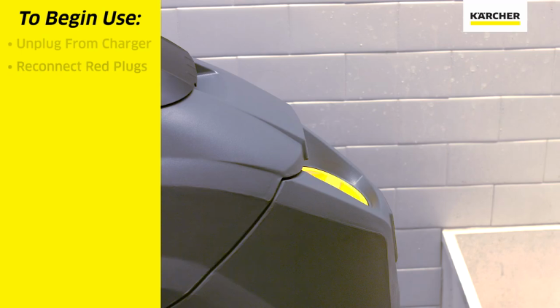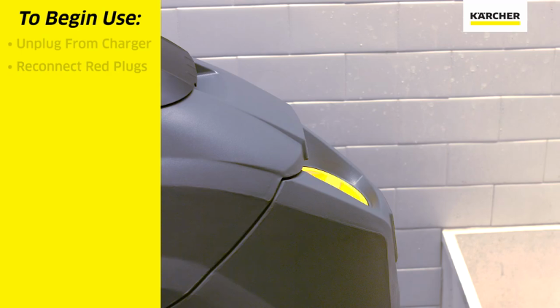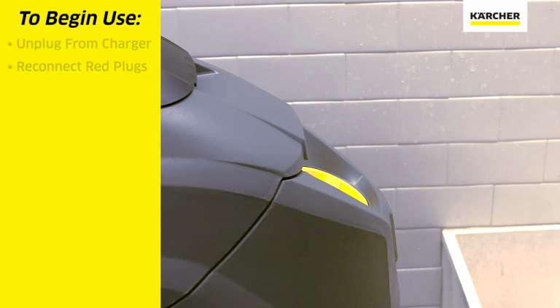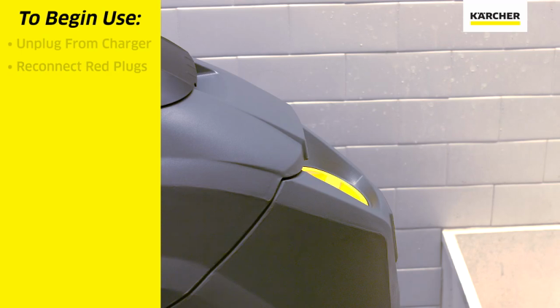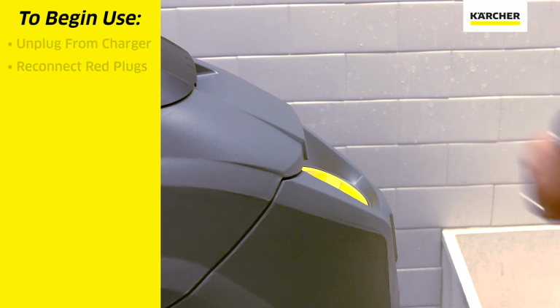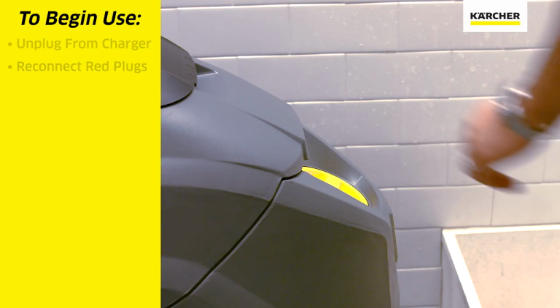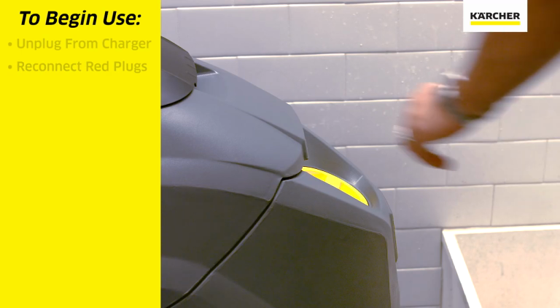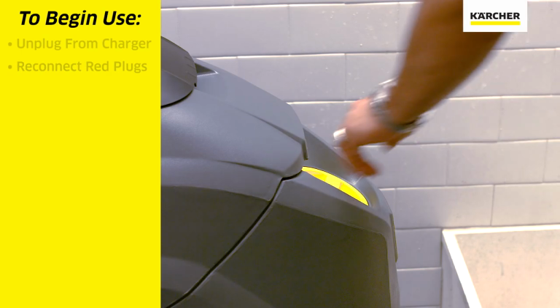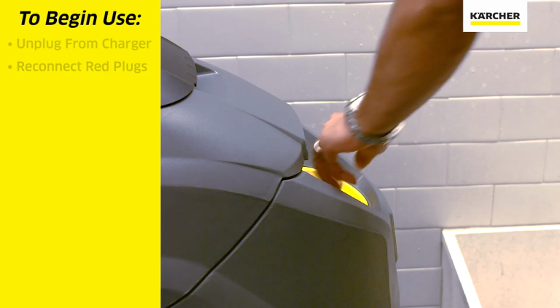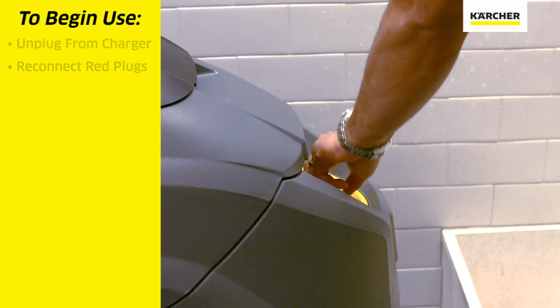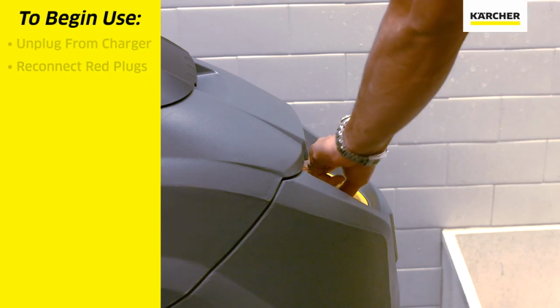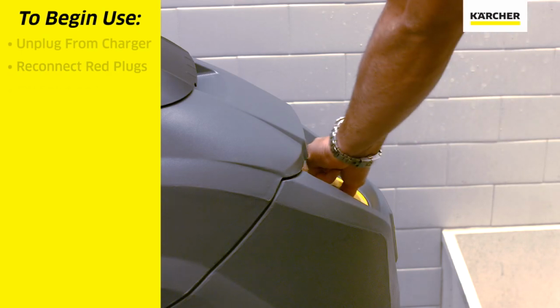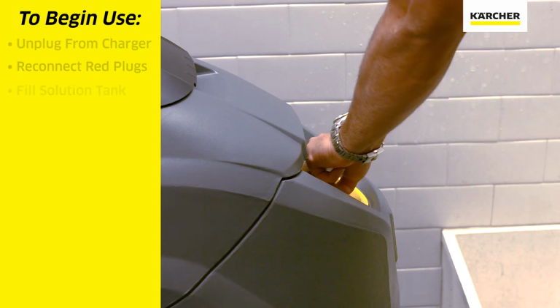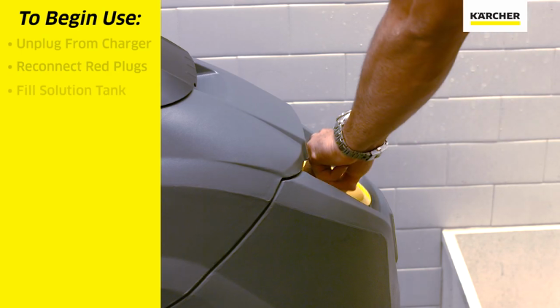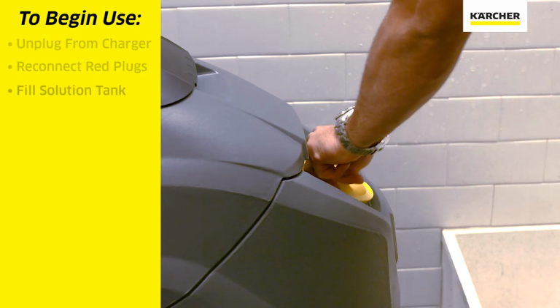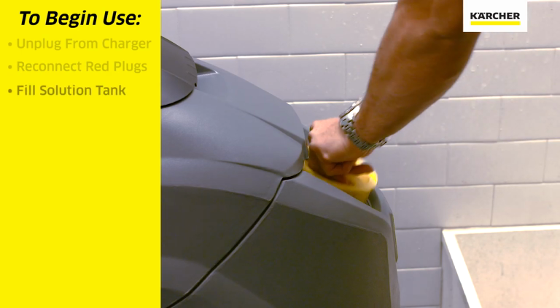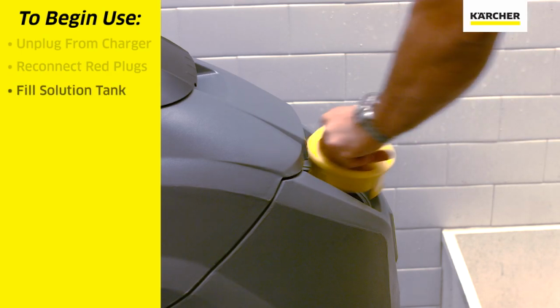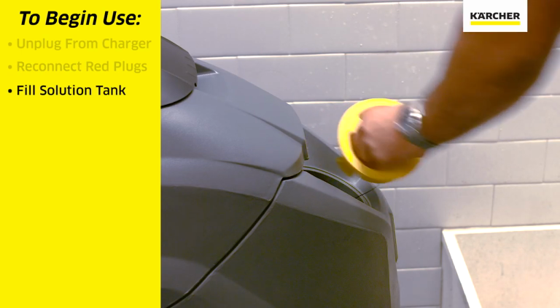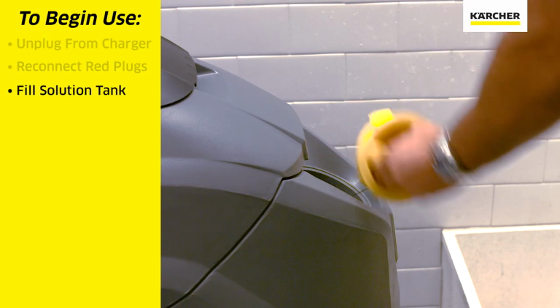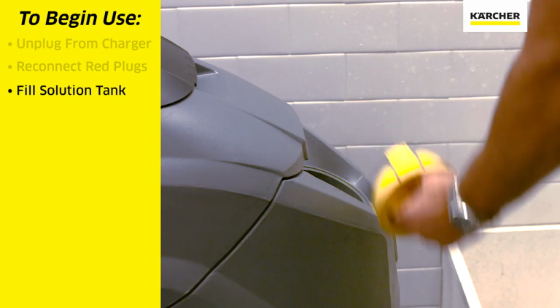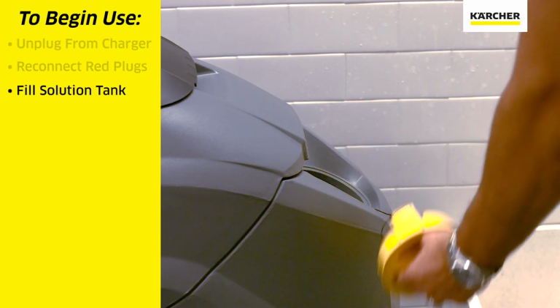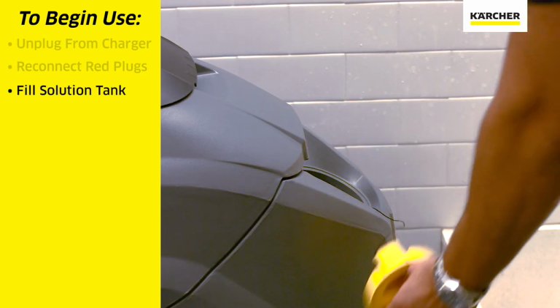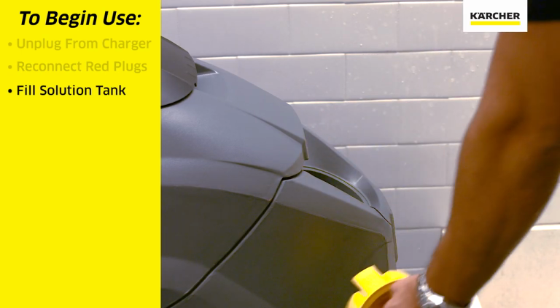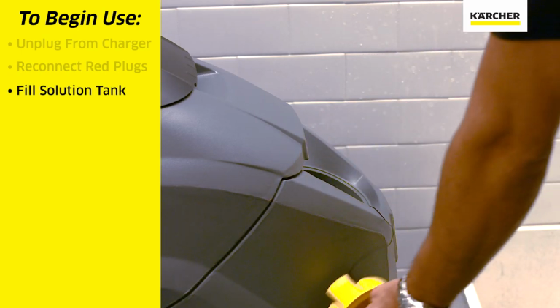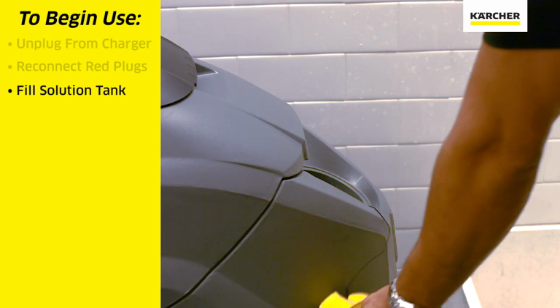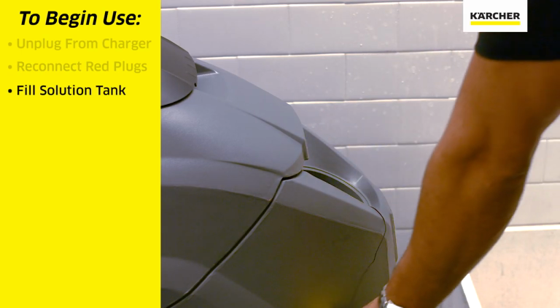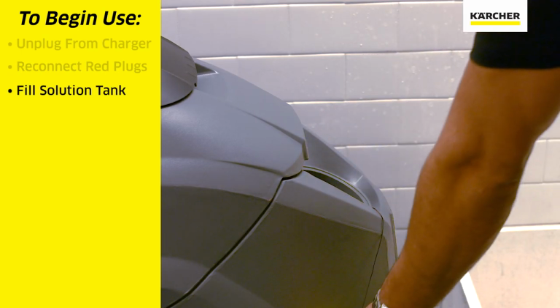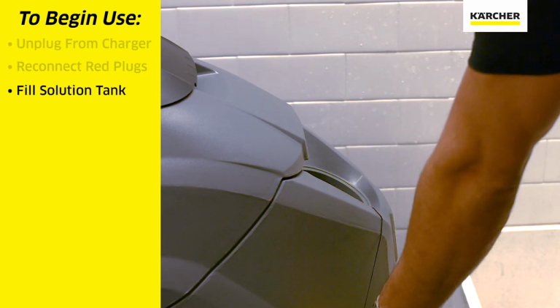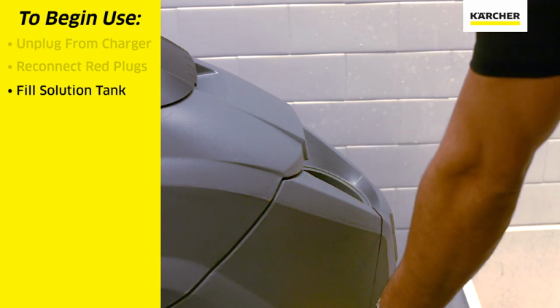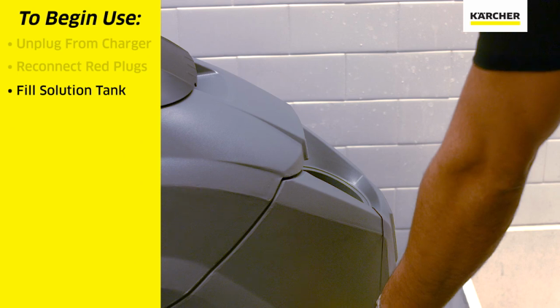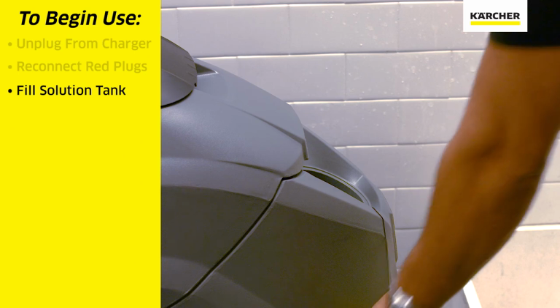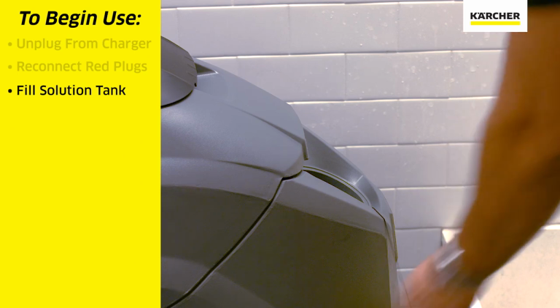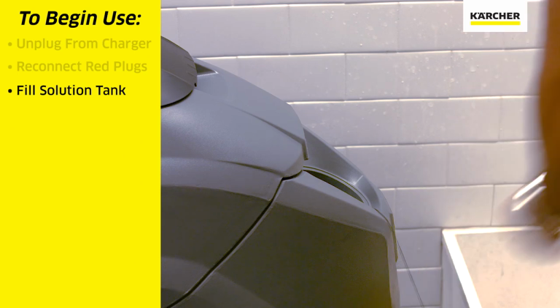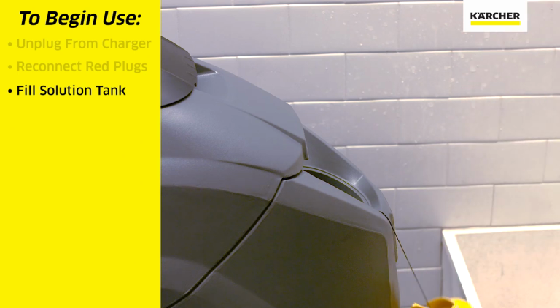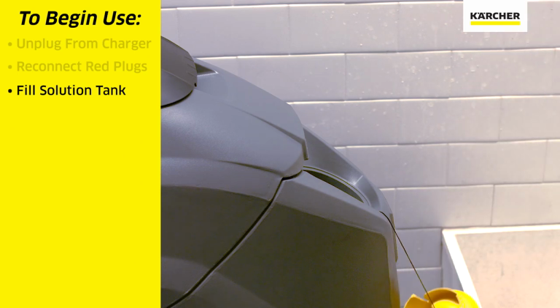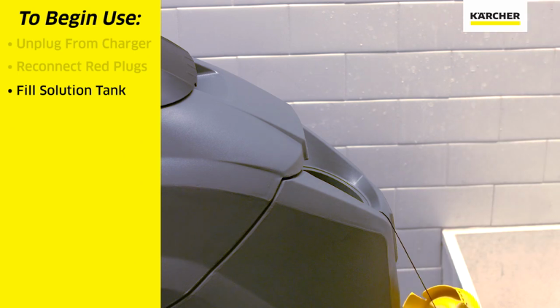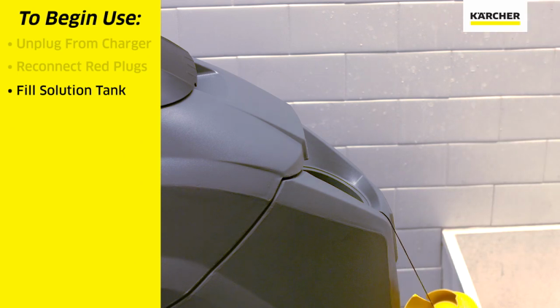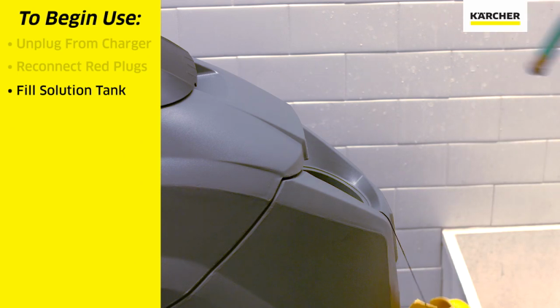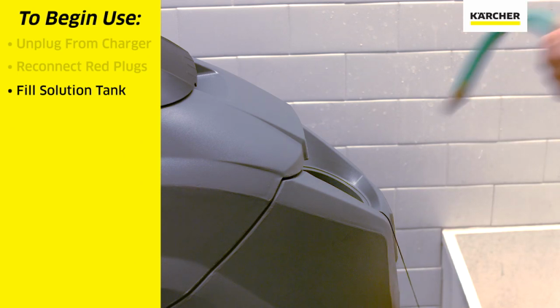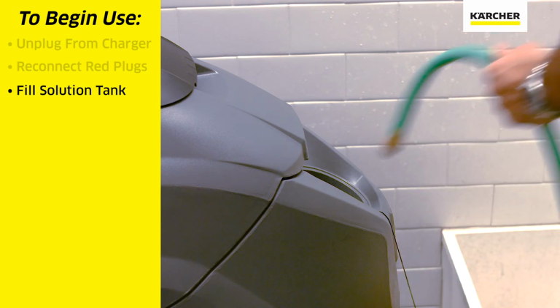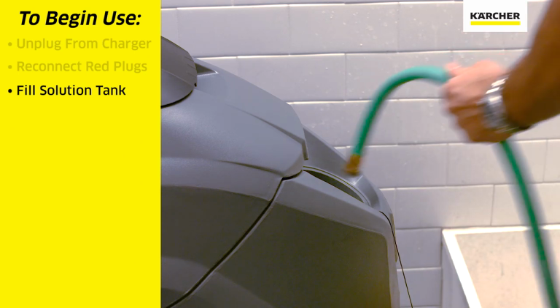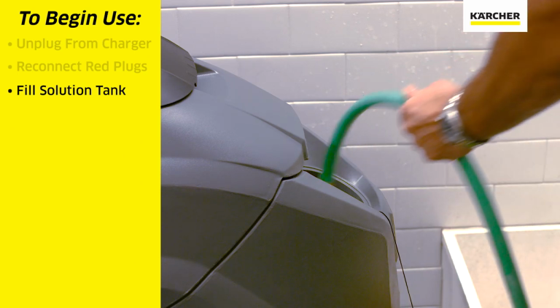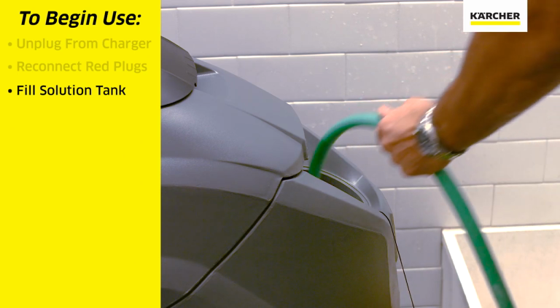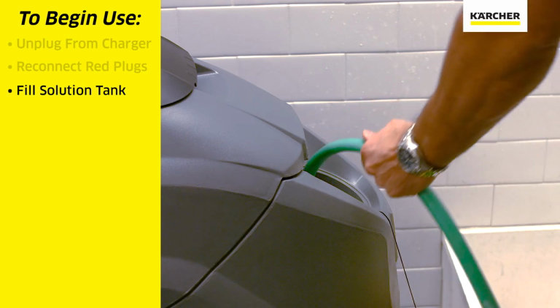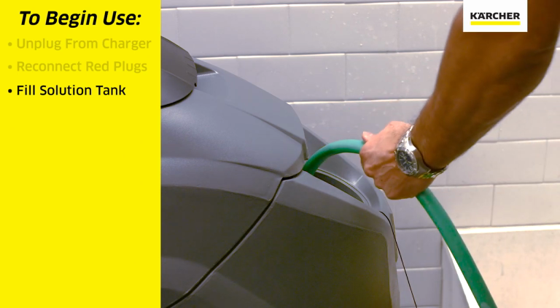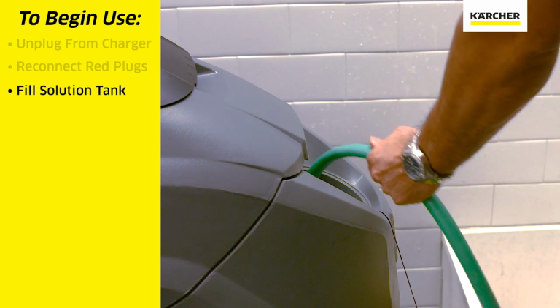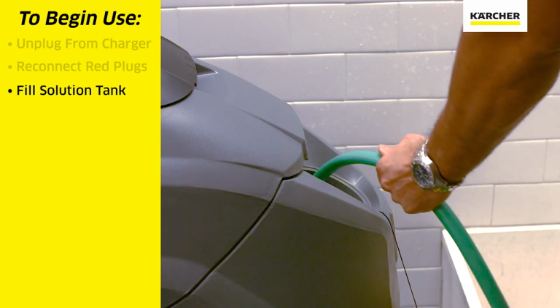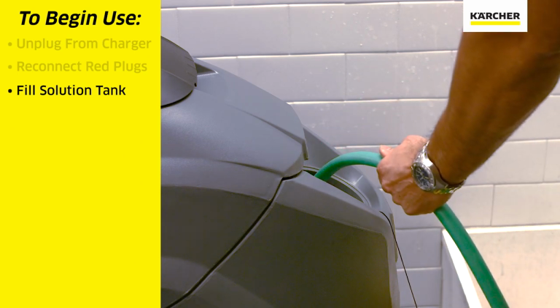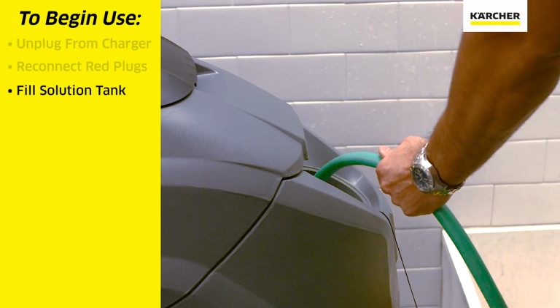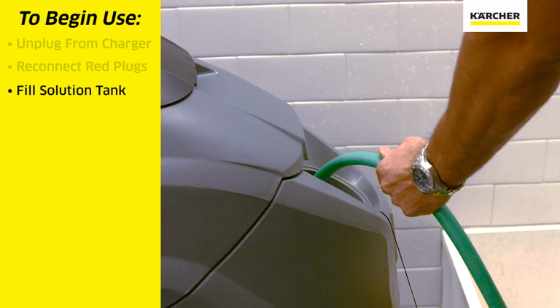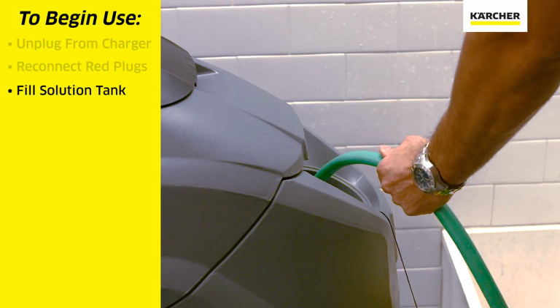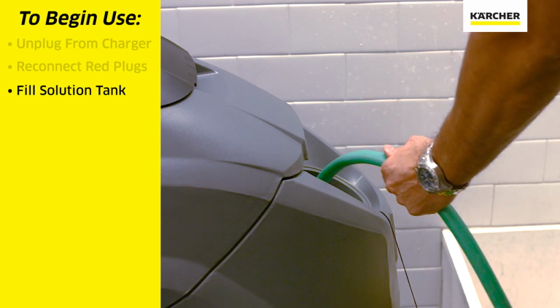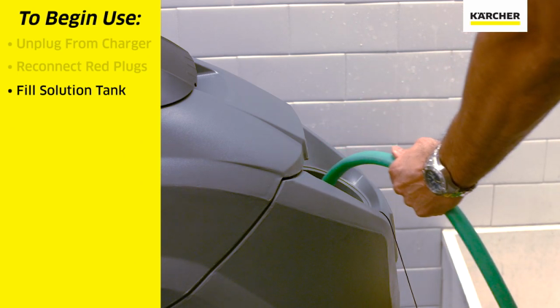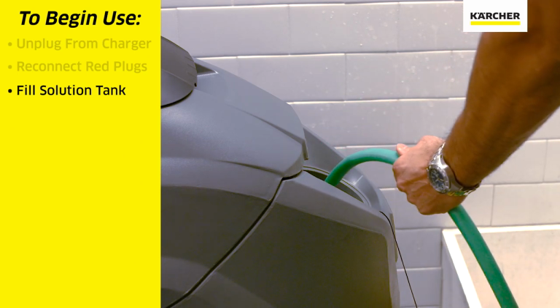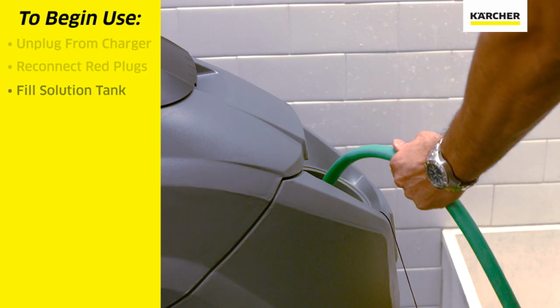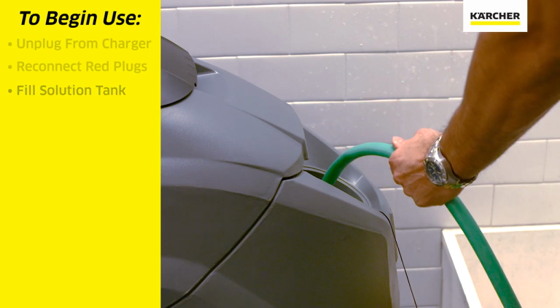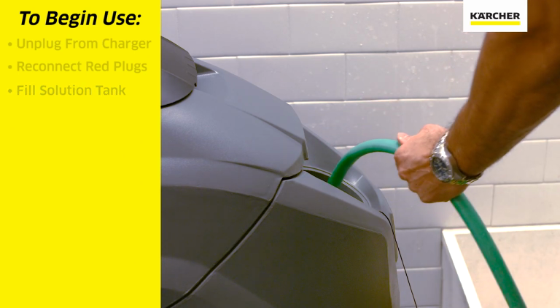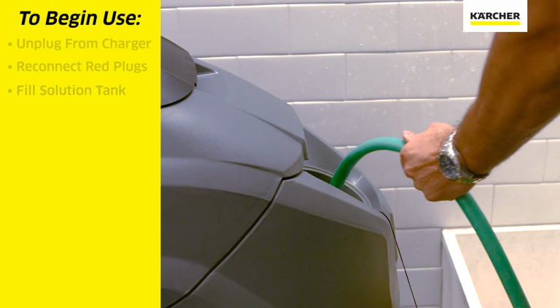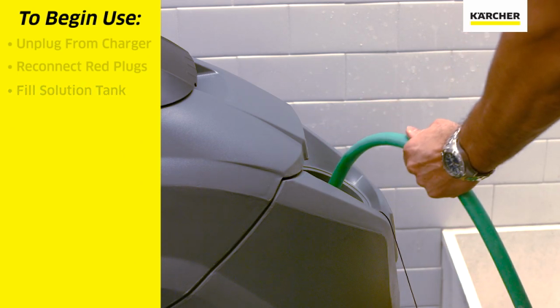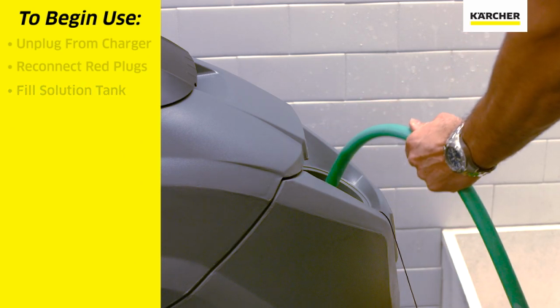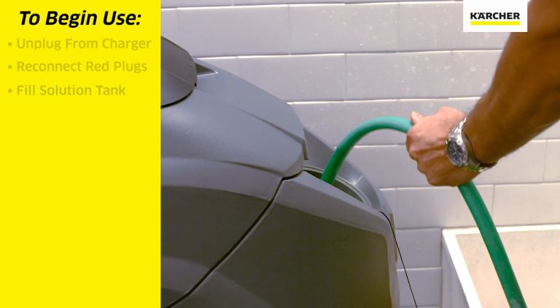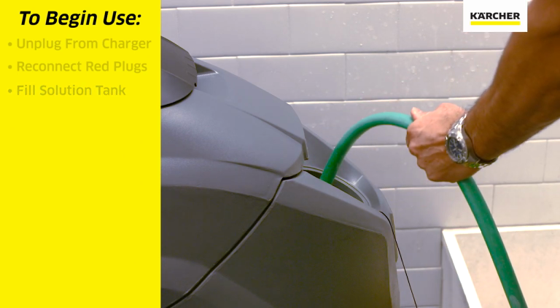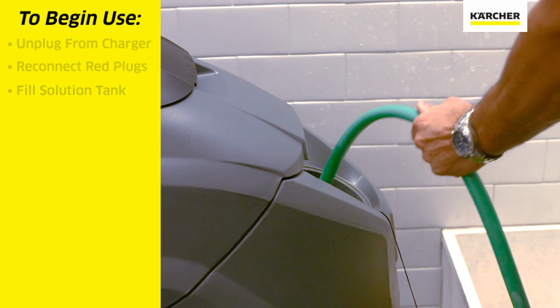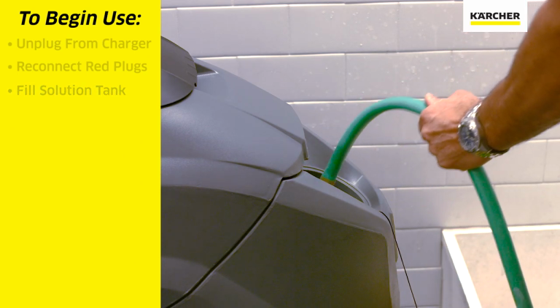We will then fill up the fresh water solution tank with cool fresh water and the detergent for the task at hand.